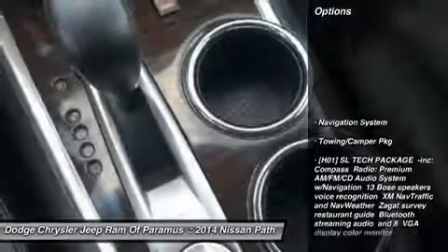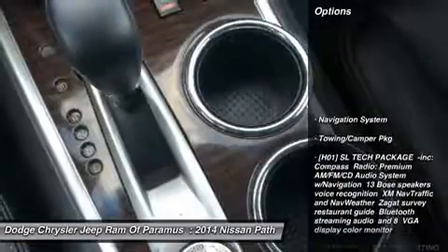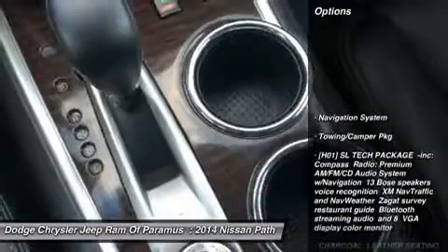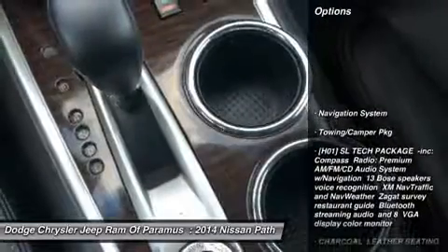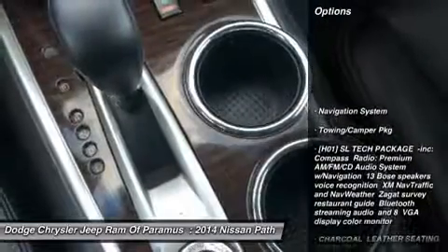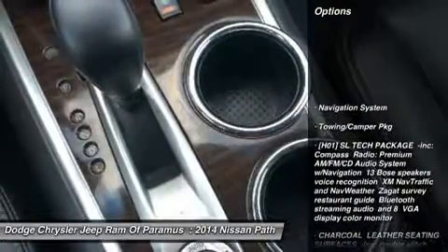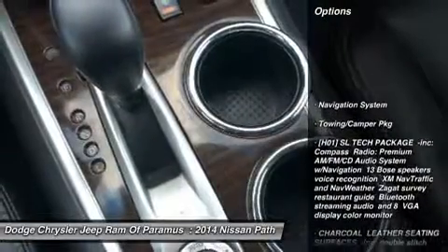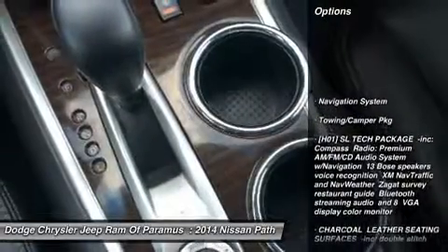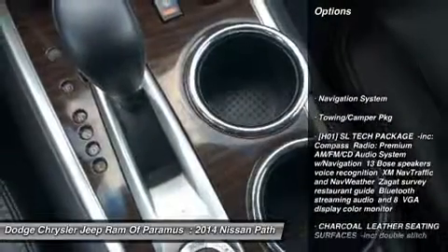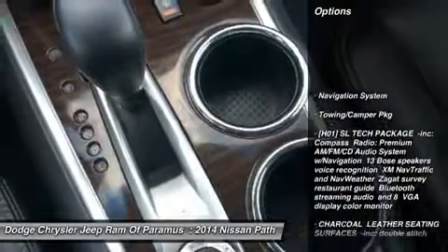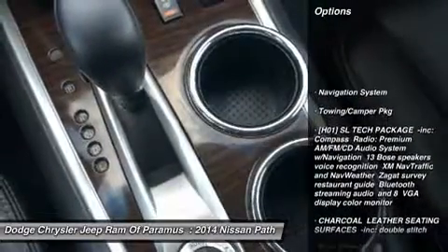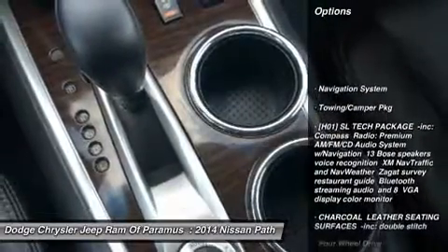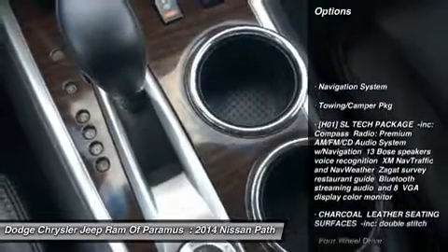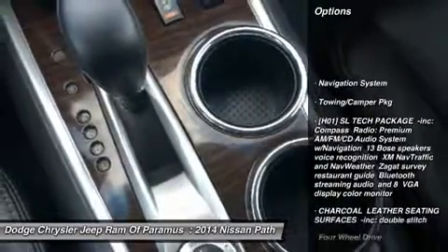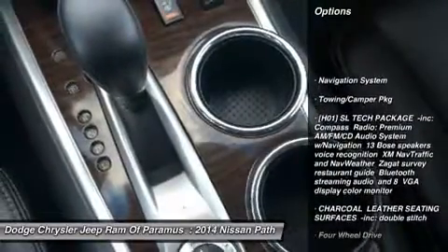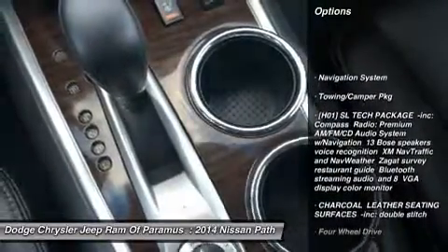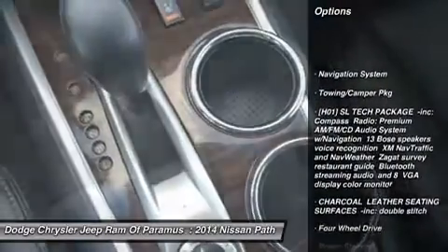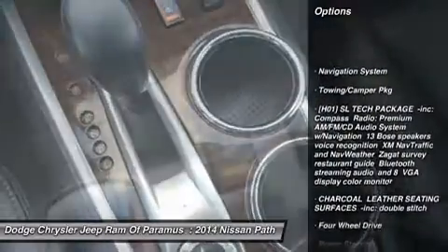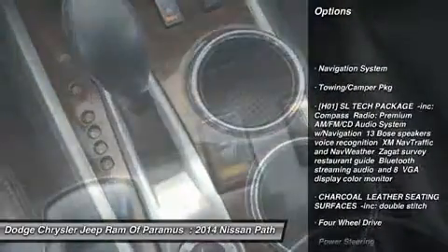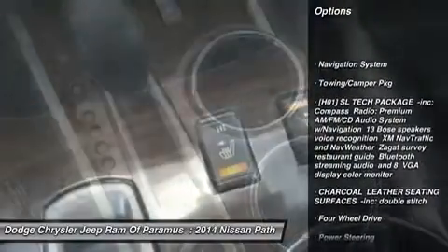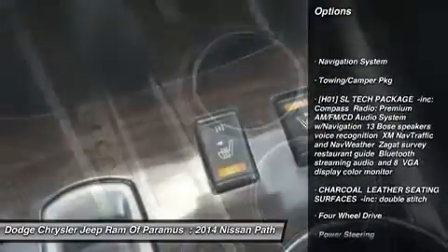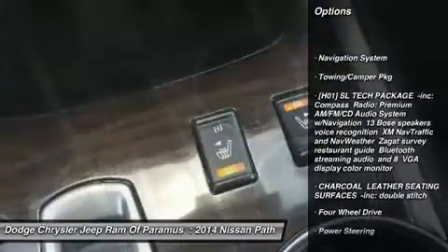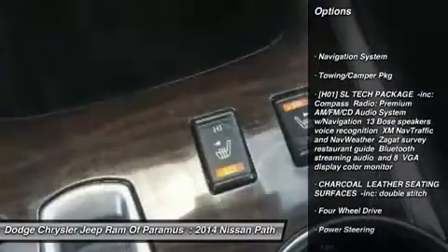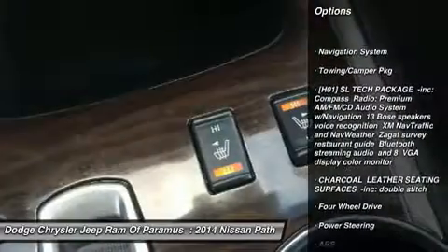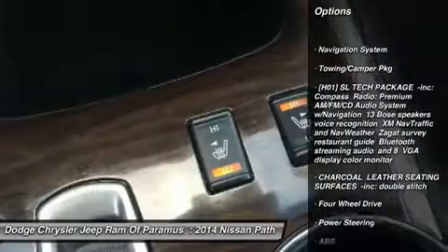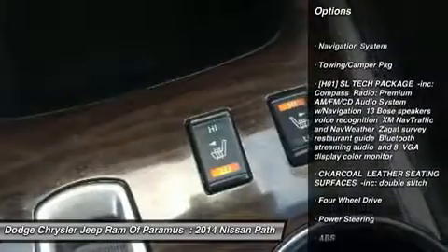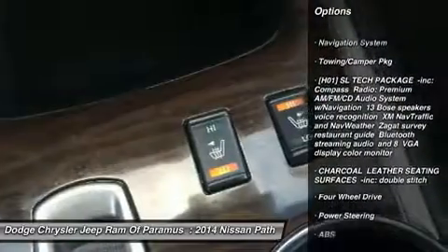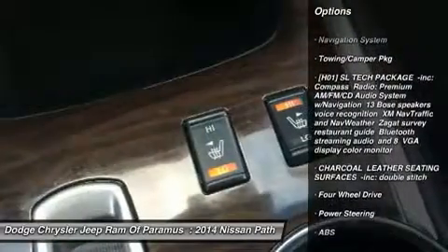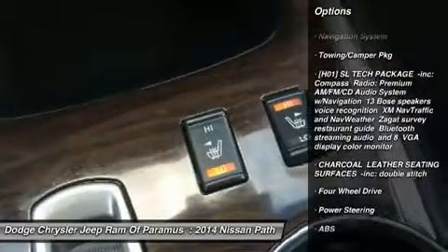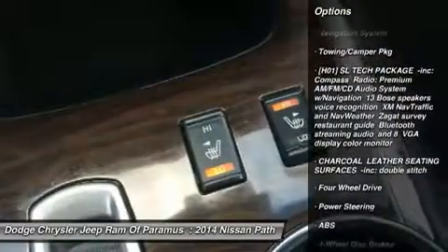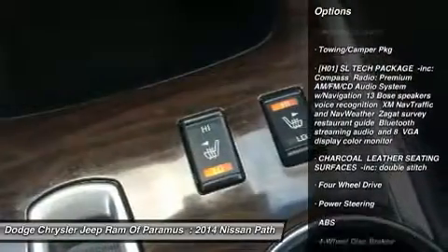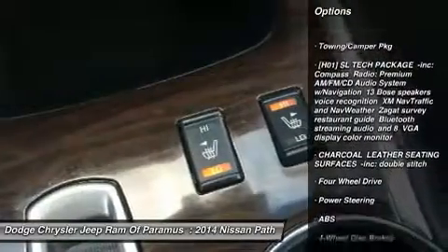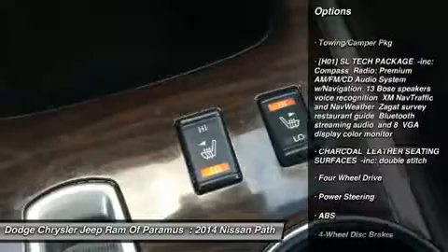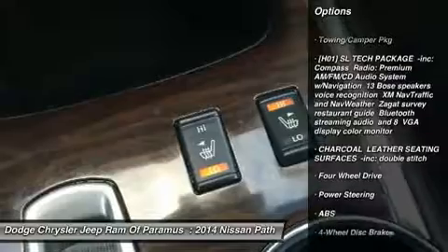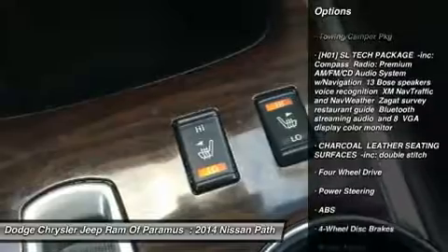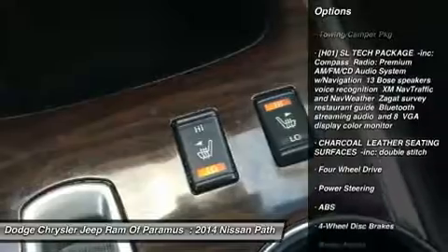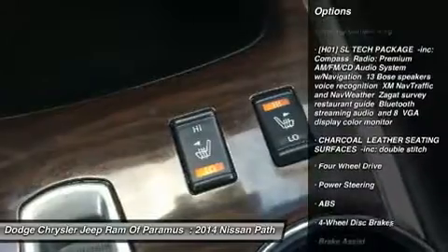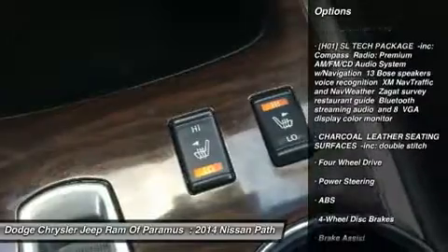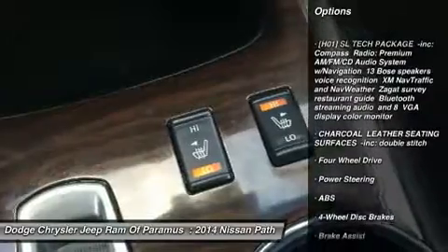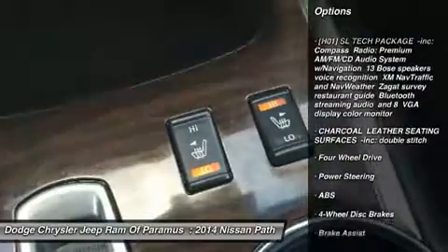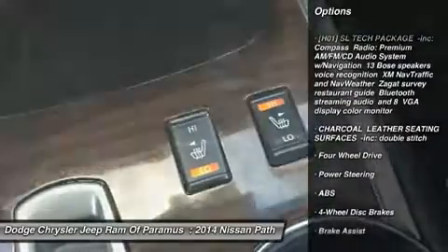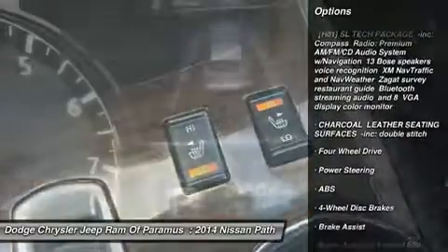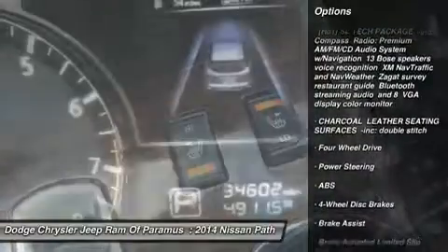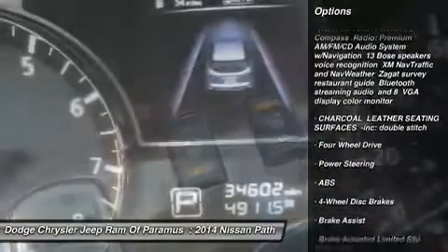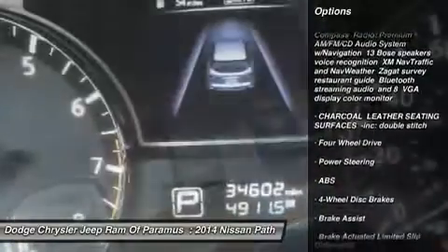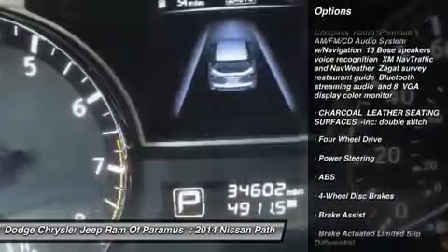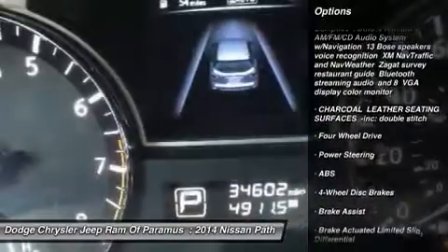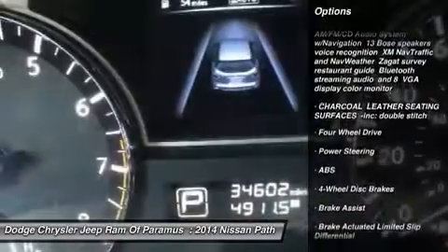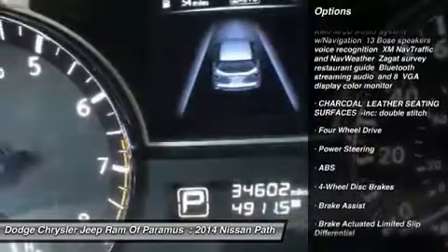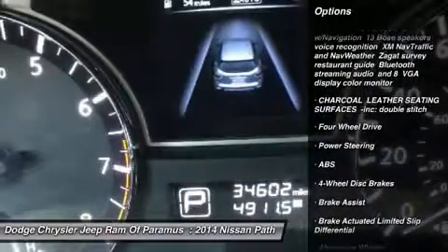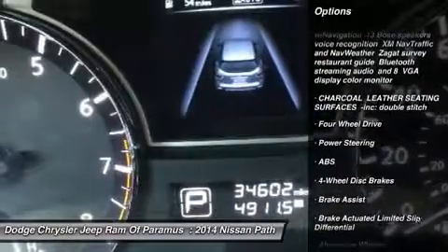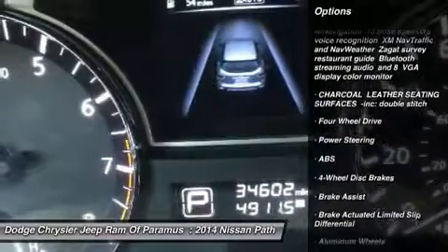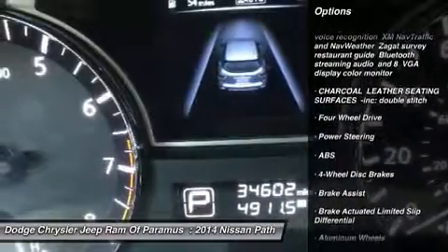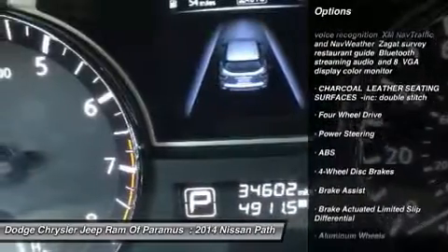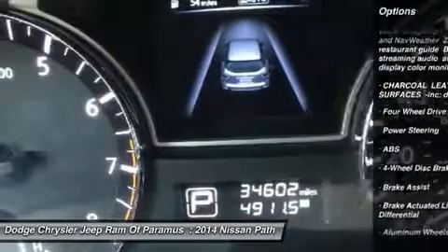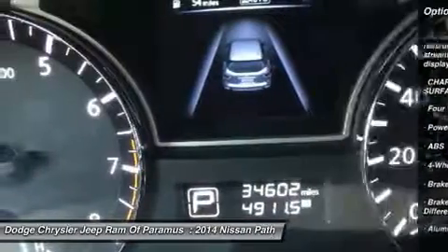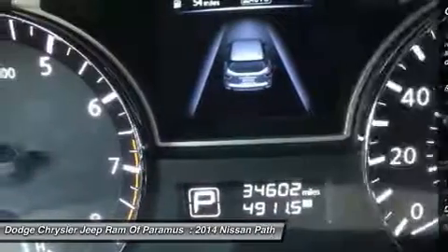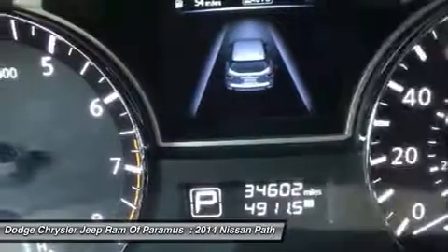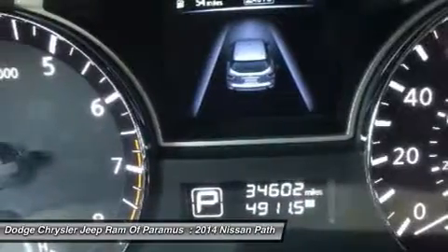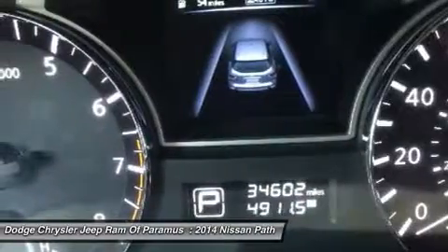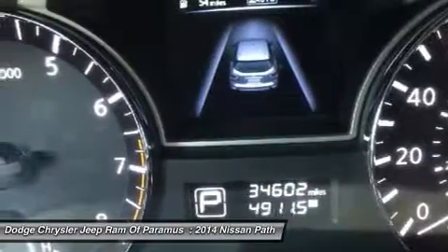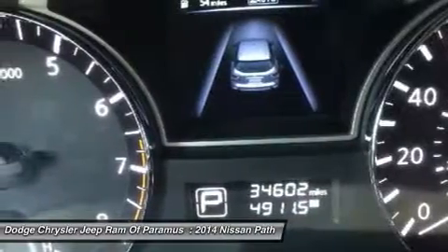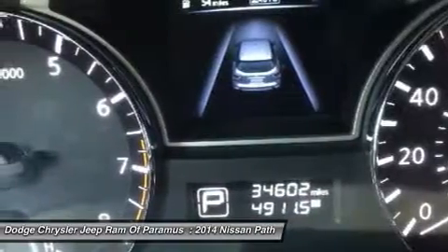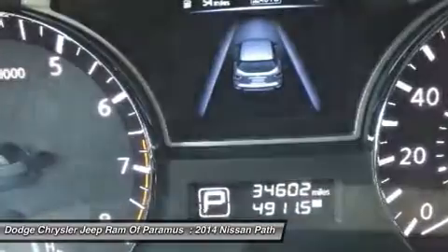Power passenger seat, navigation system, anti-lock braking system, keyless entry, steering wheel audio controls.